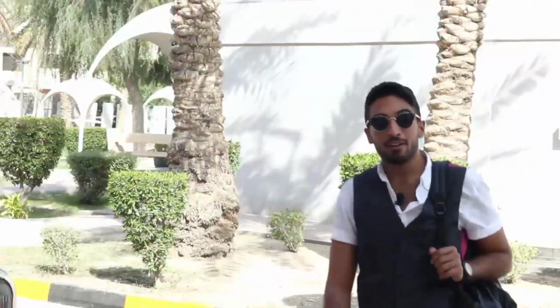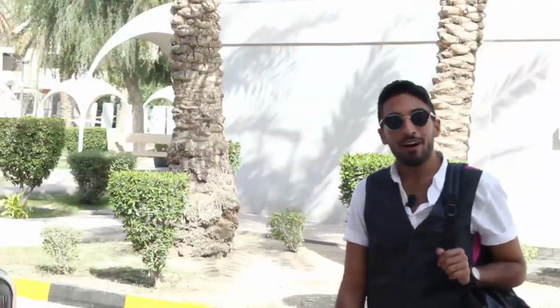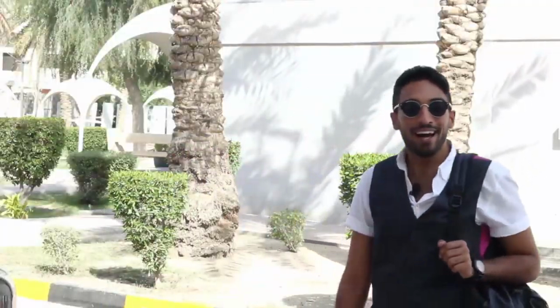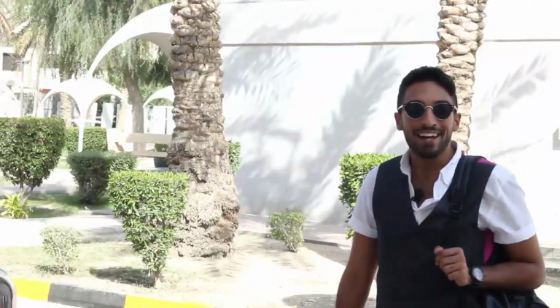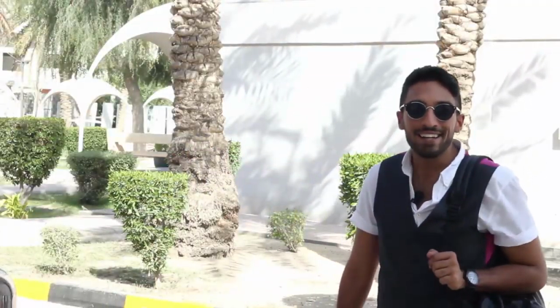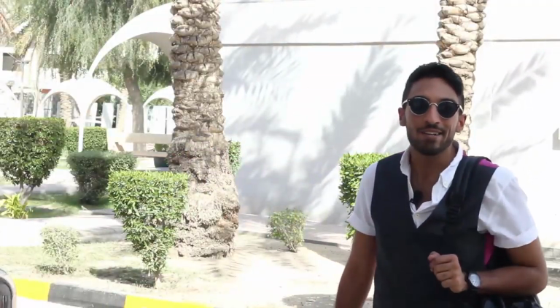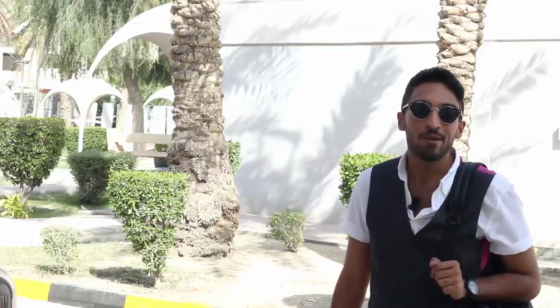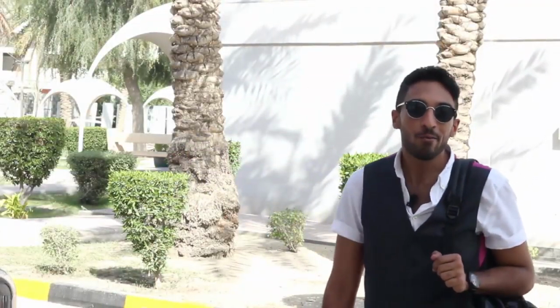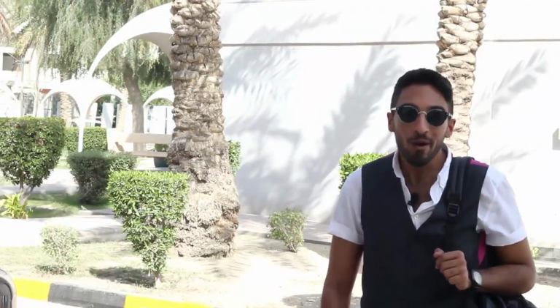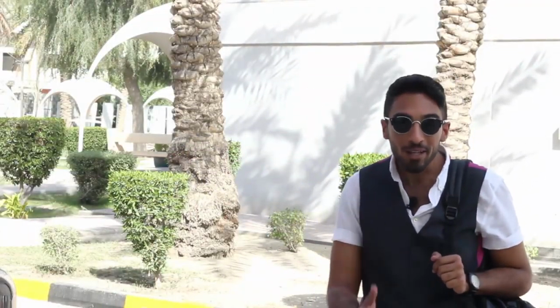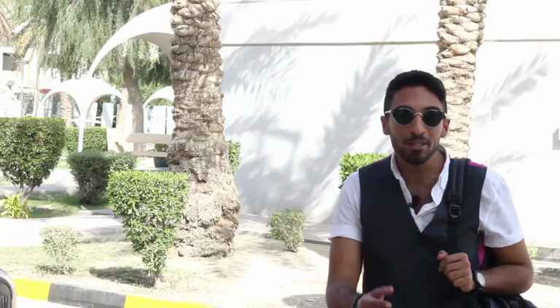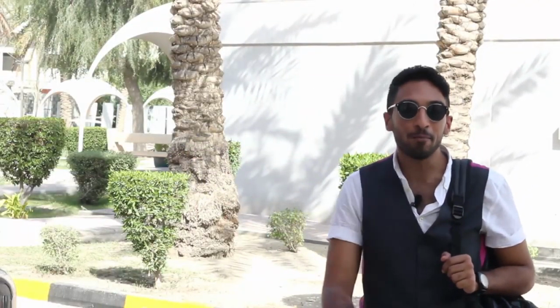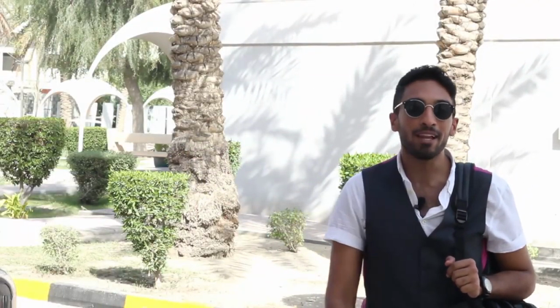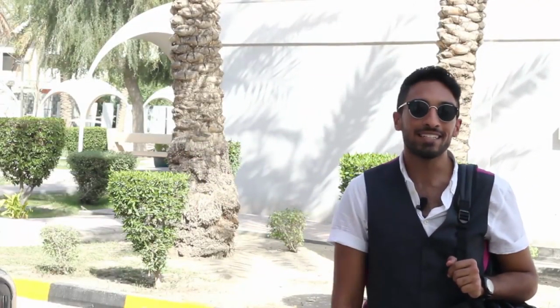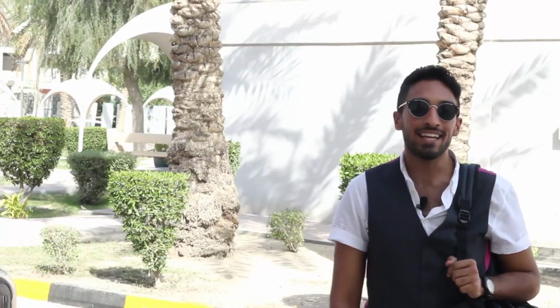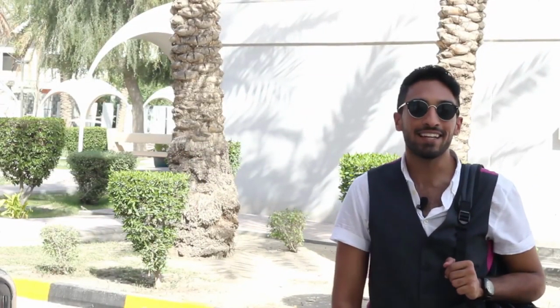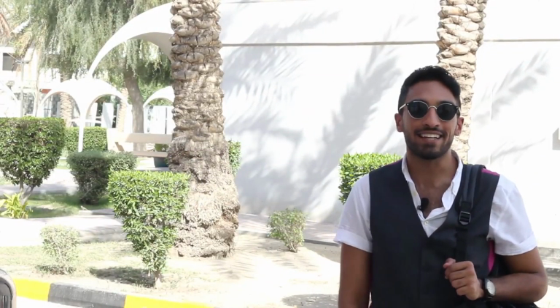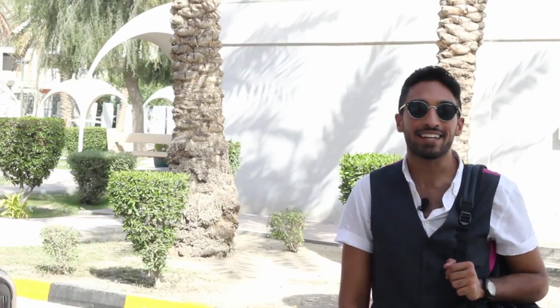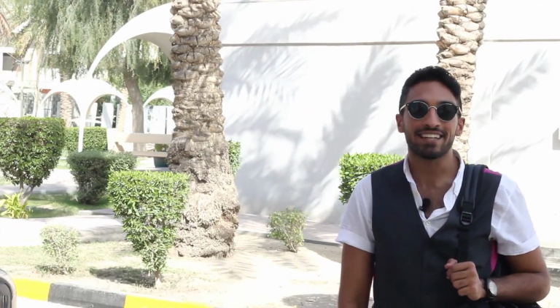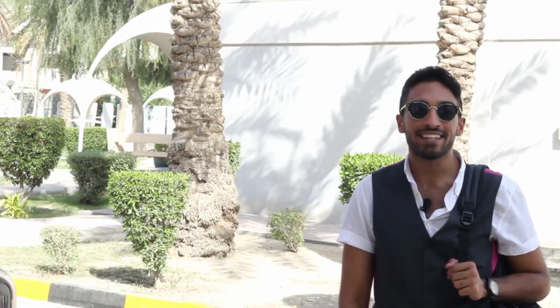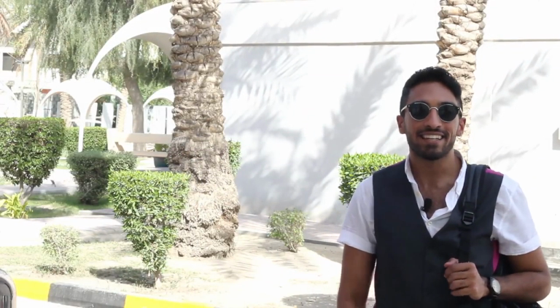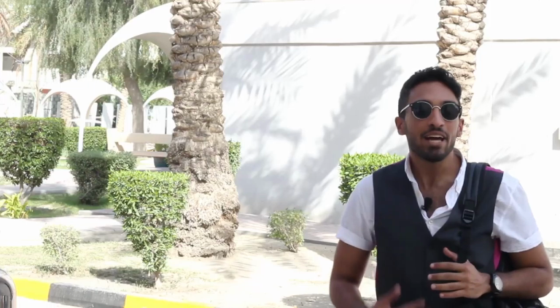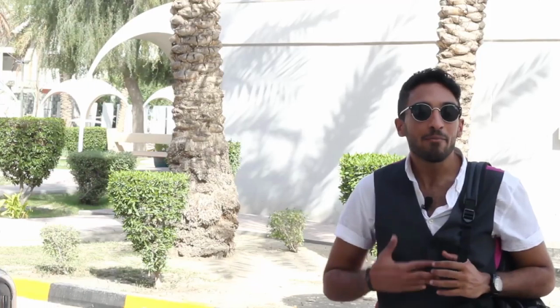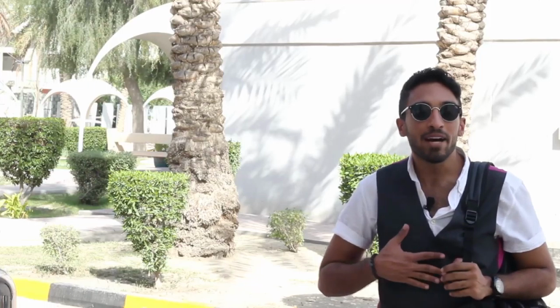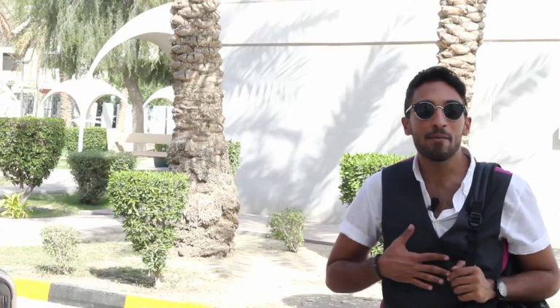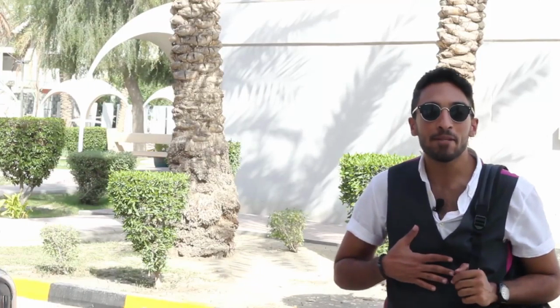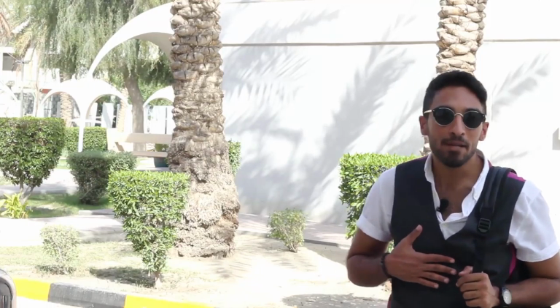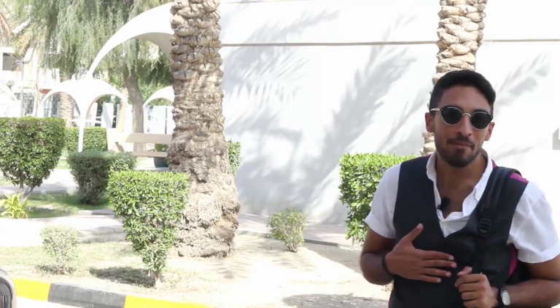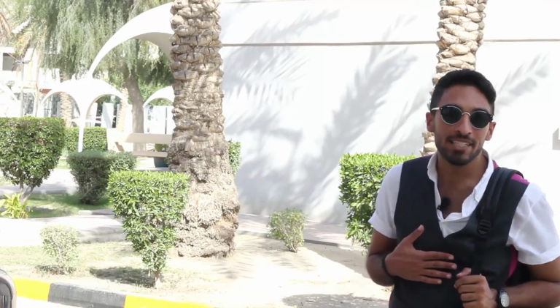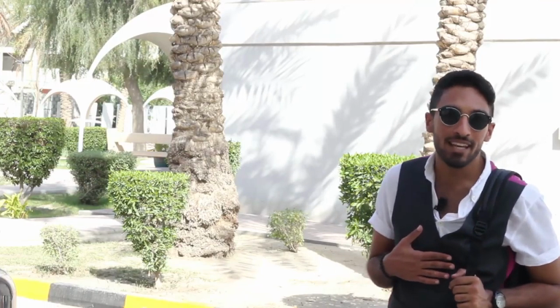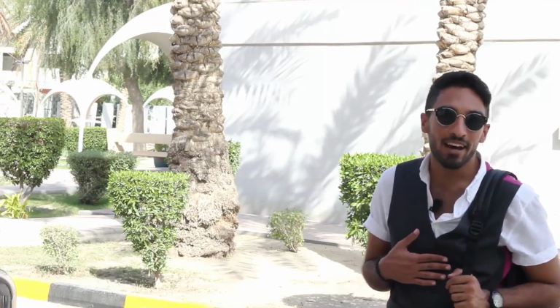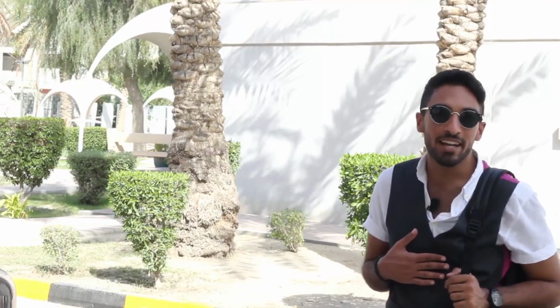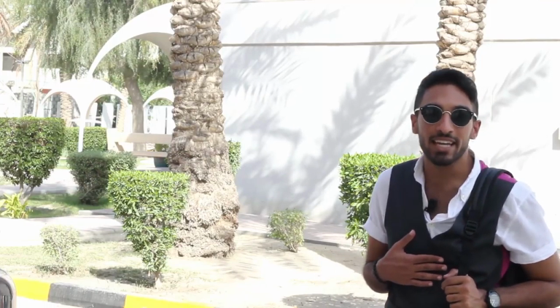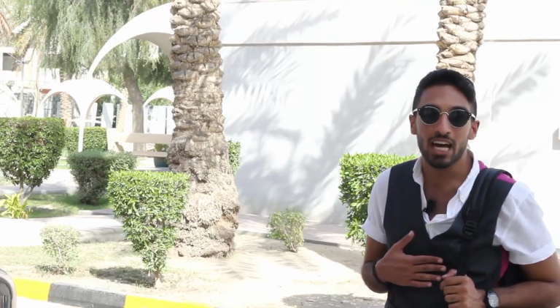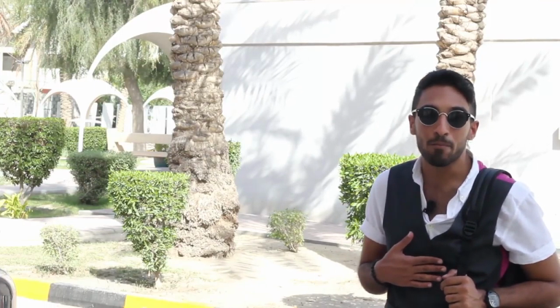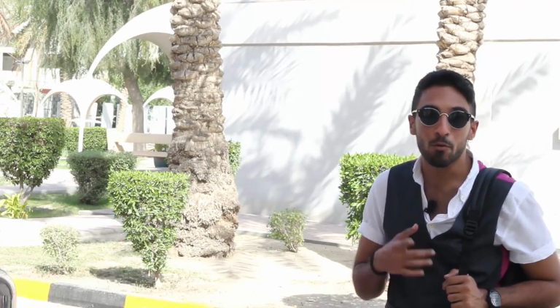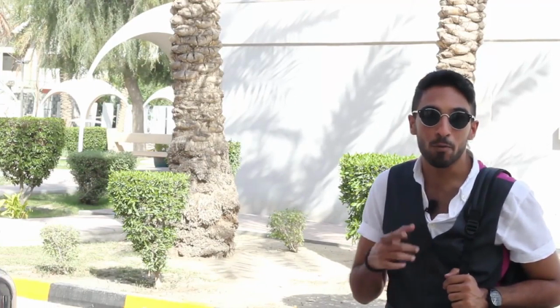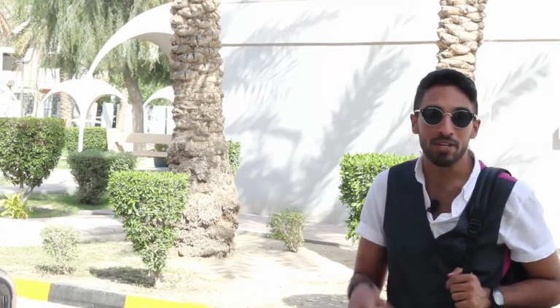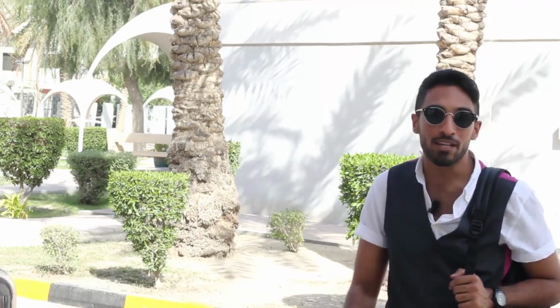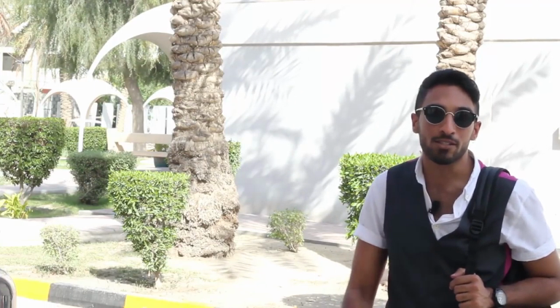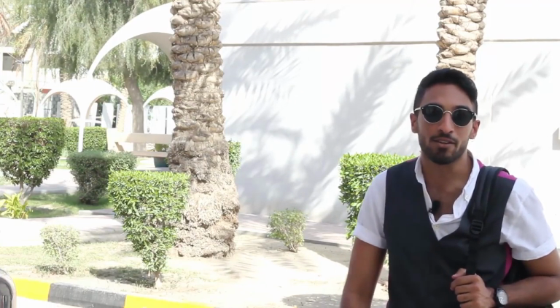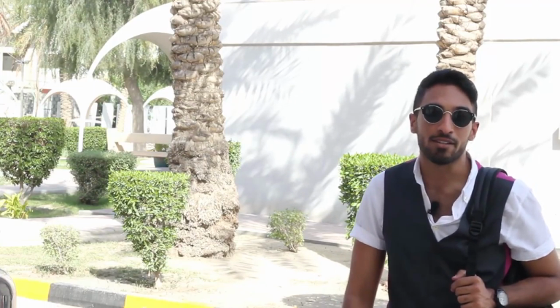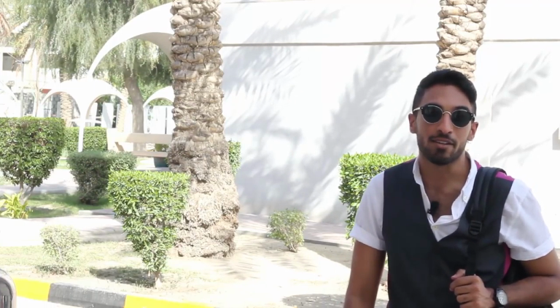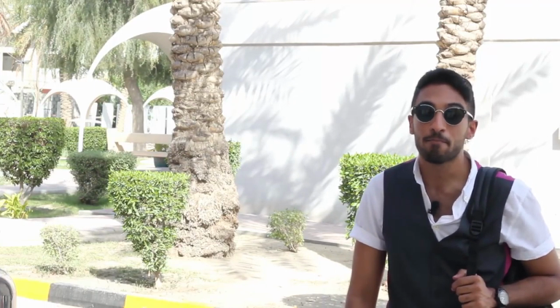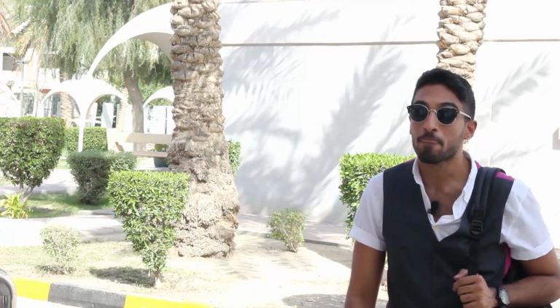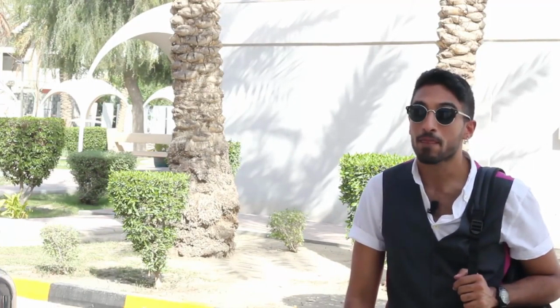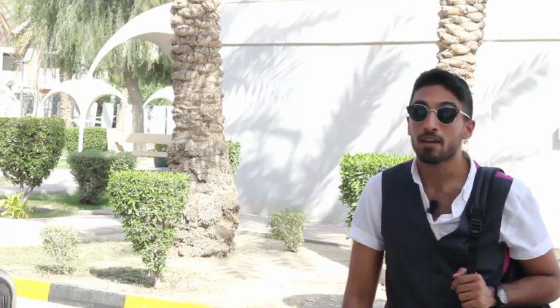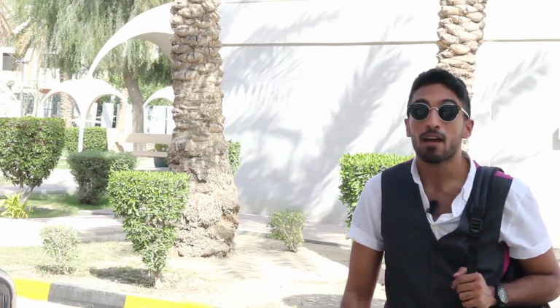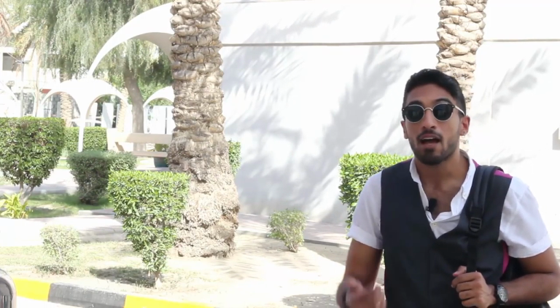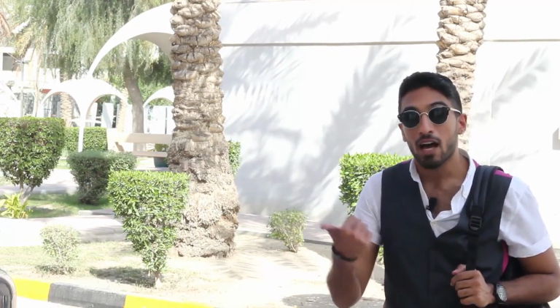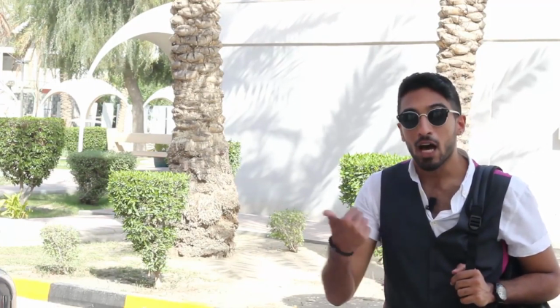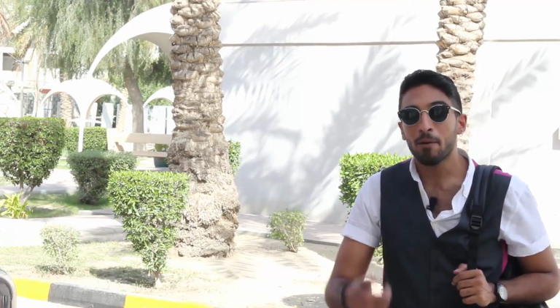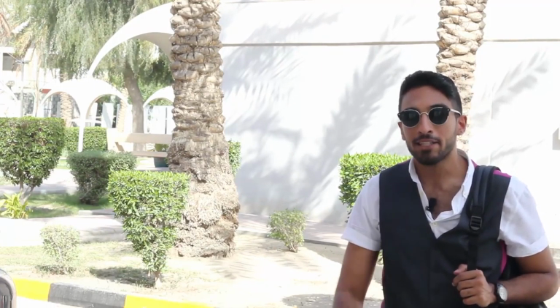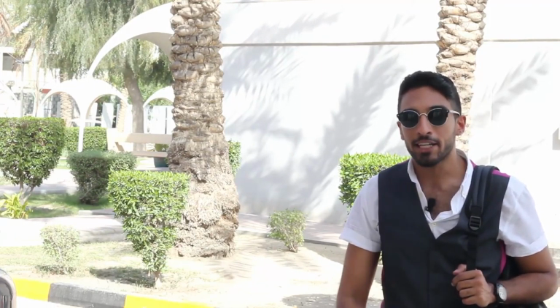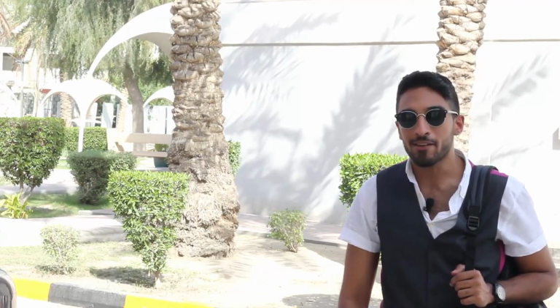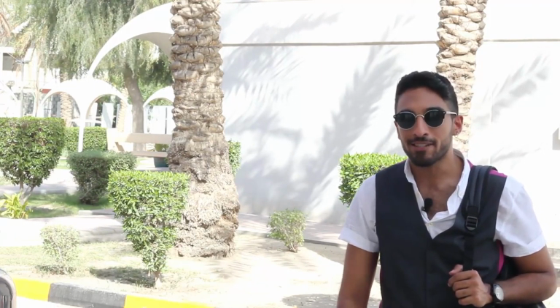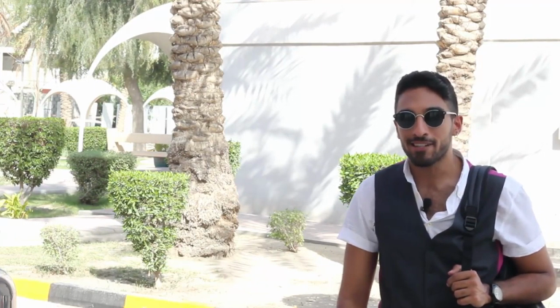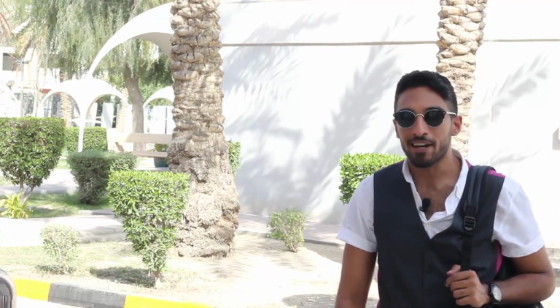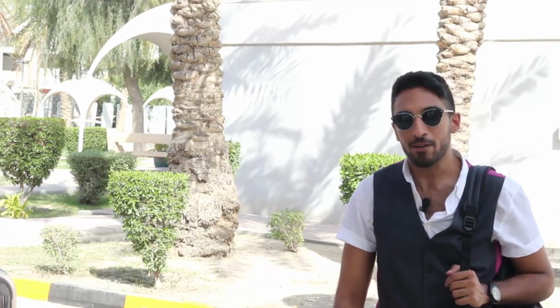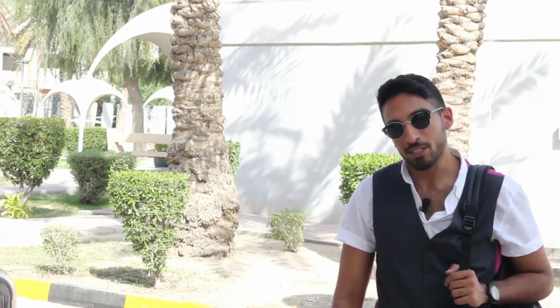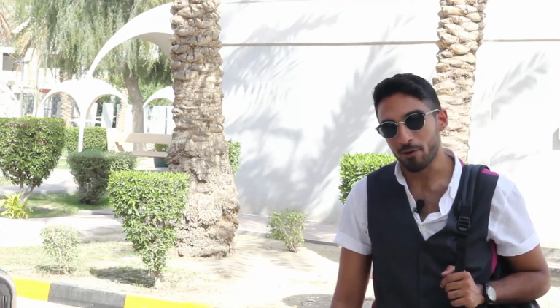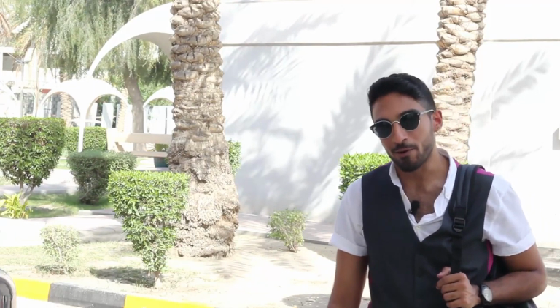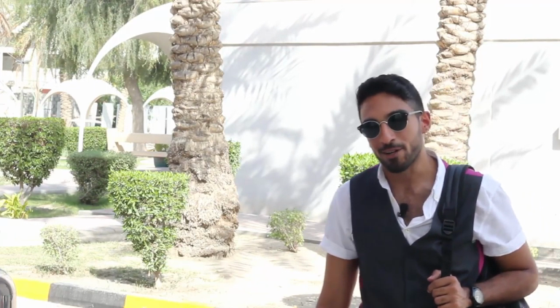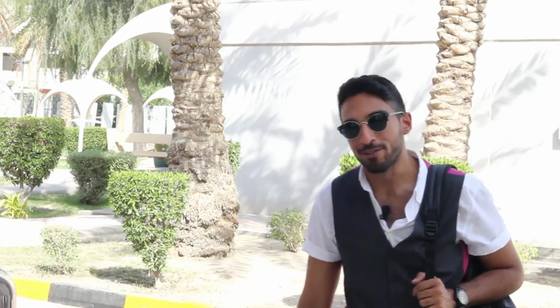Hi, welcome to Polytechnic. My name is Mohamed Zayani and I'm a web media student. How about take you inside and see what we do?